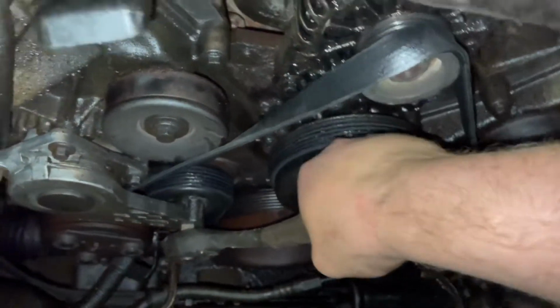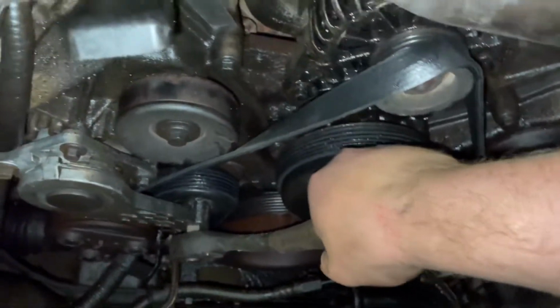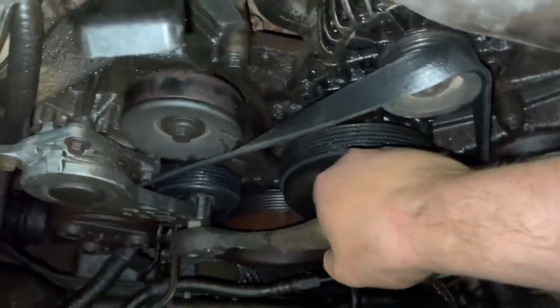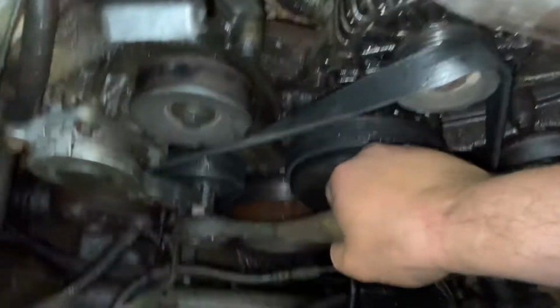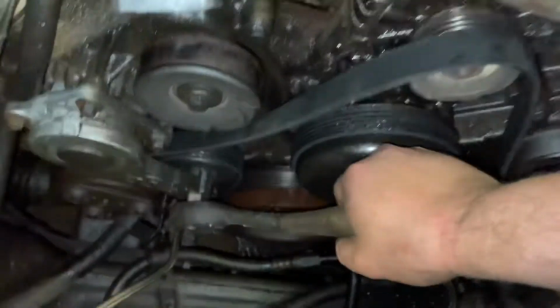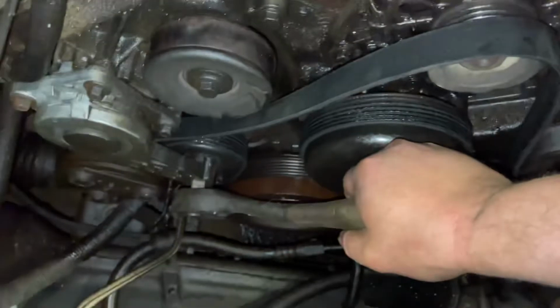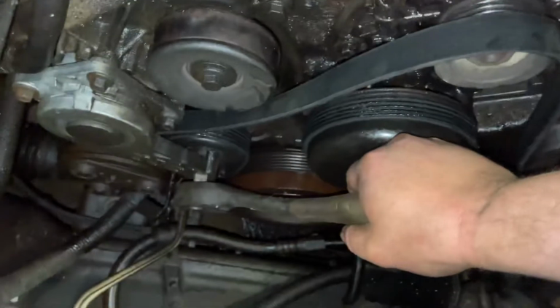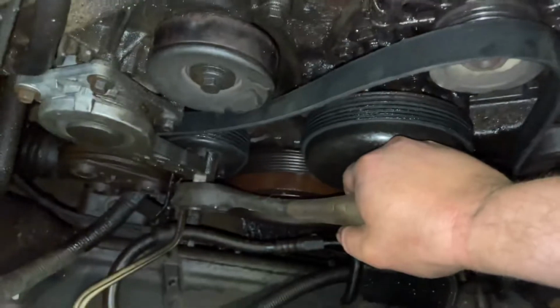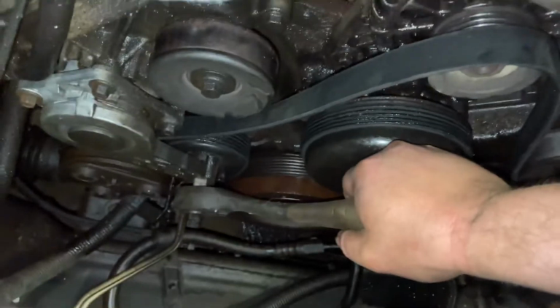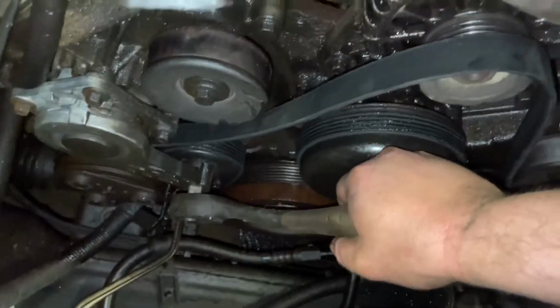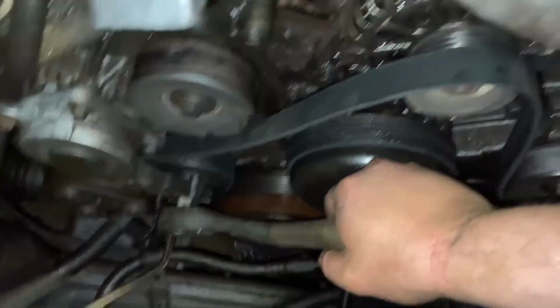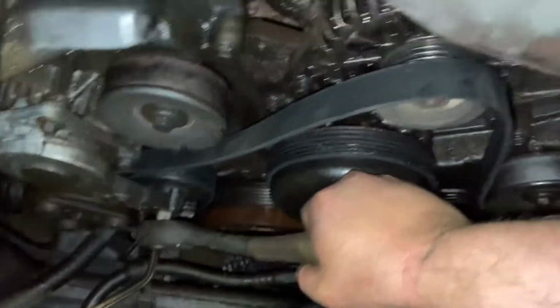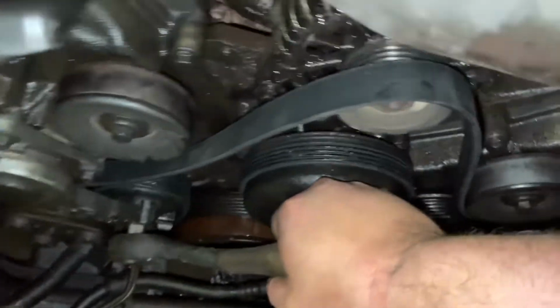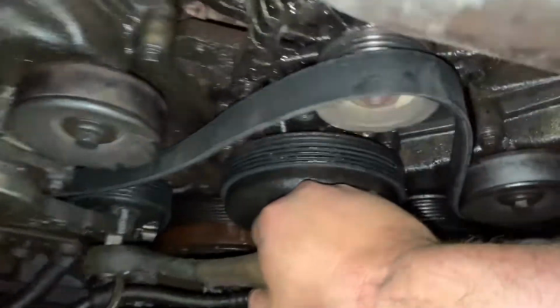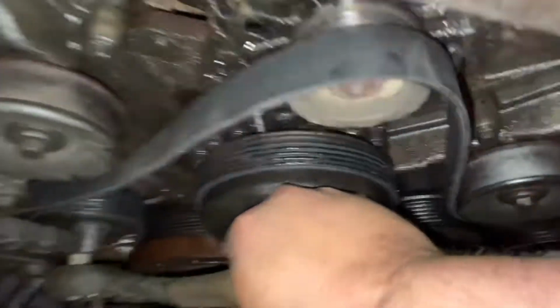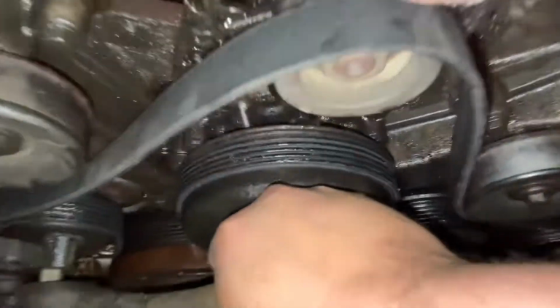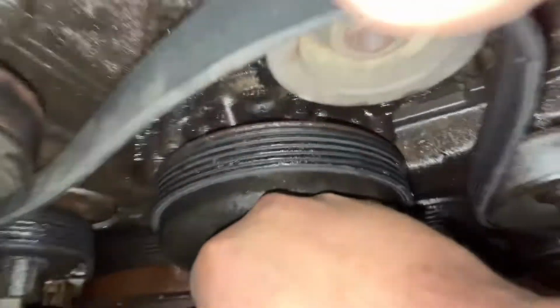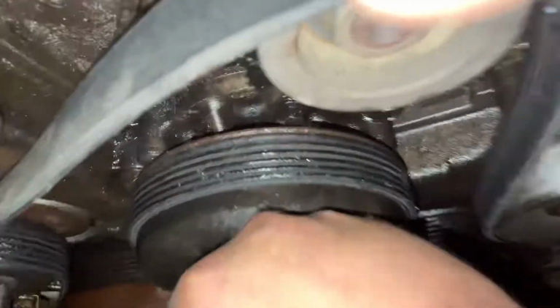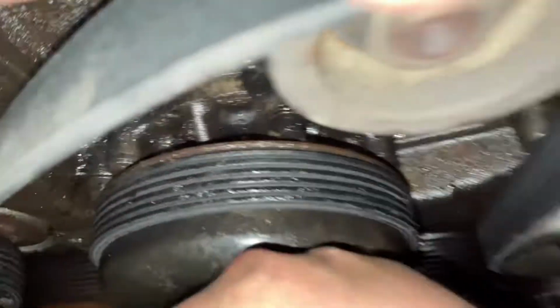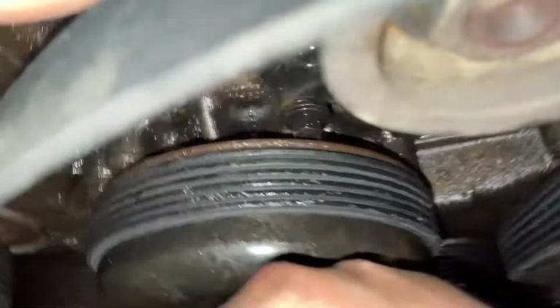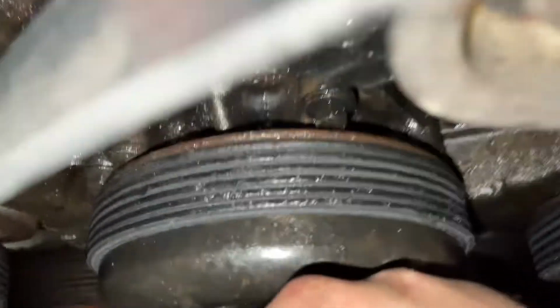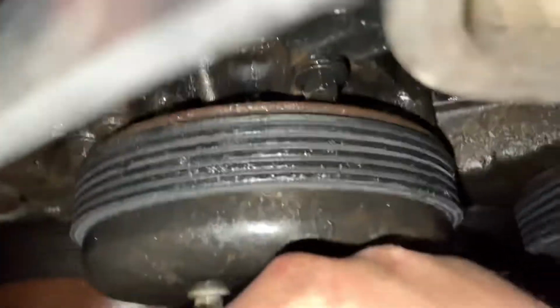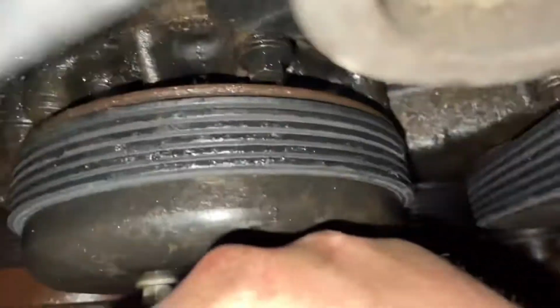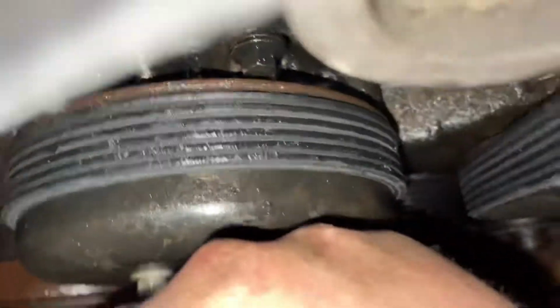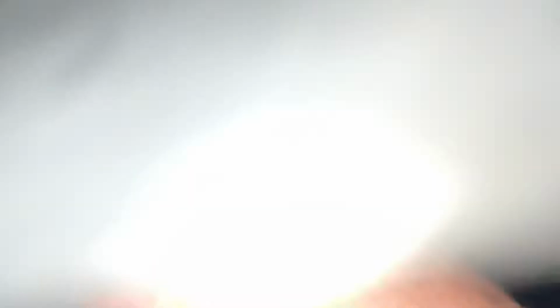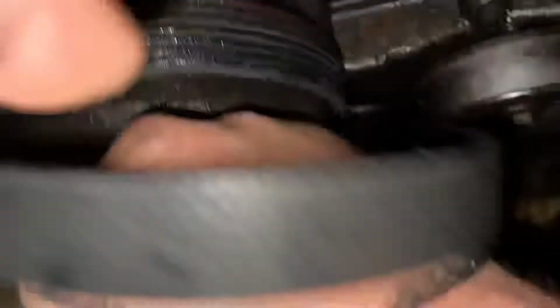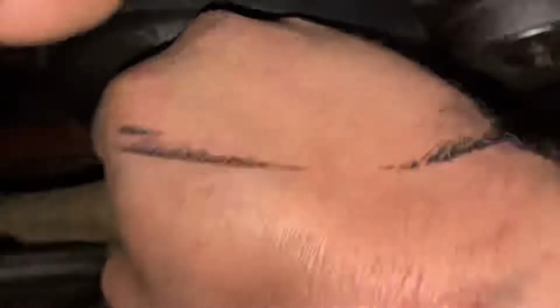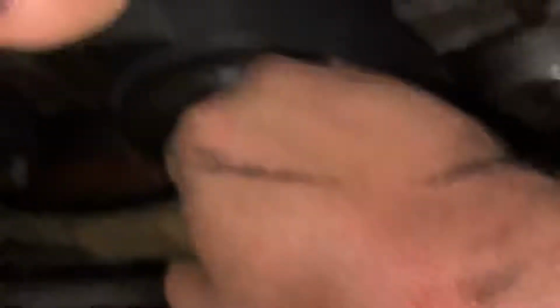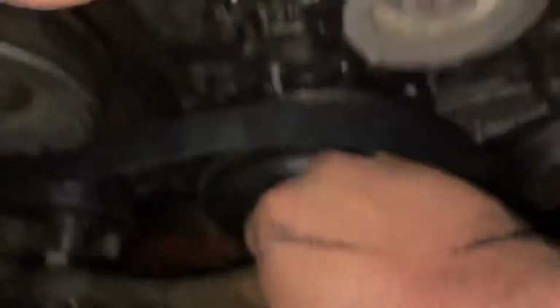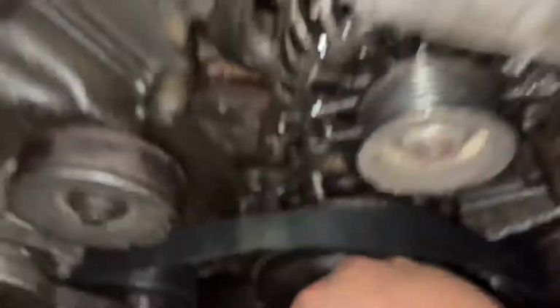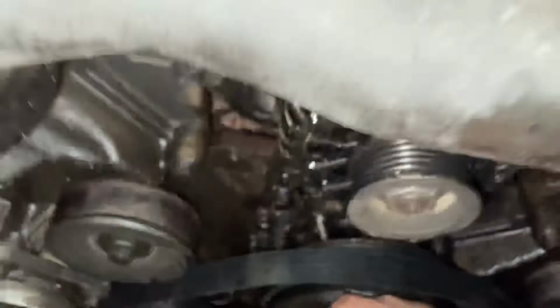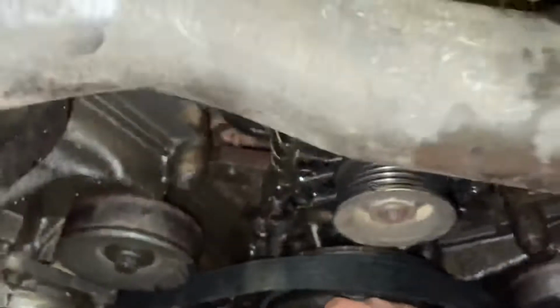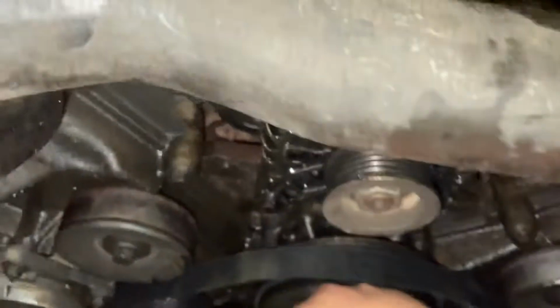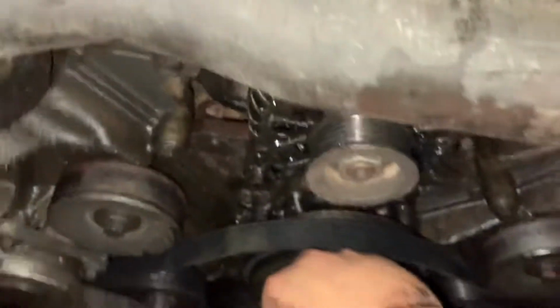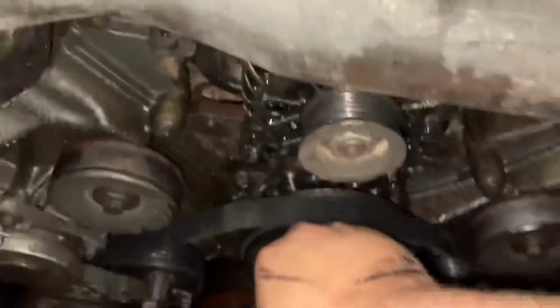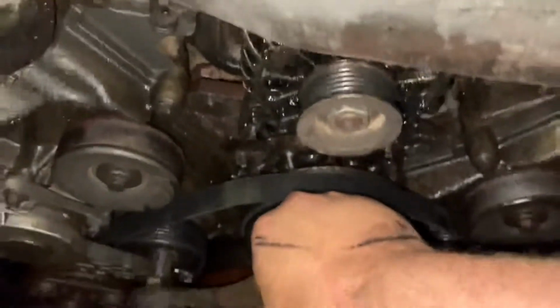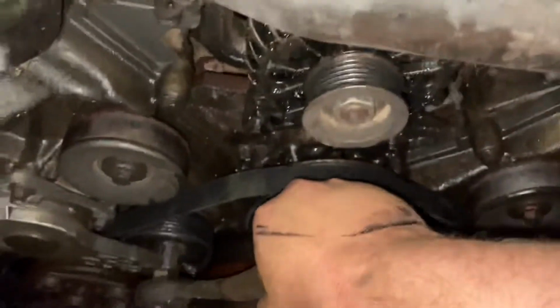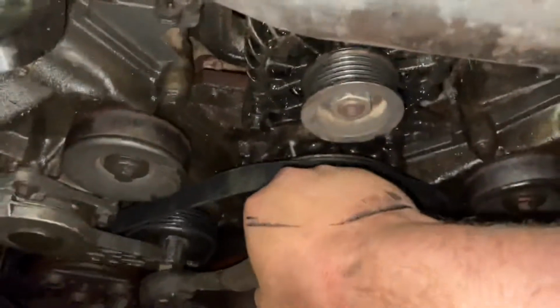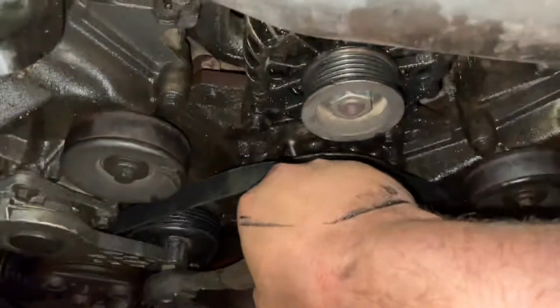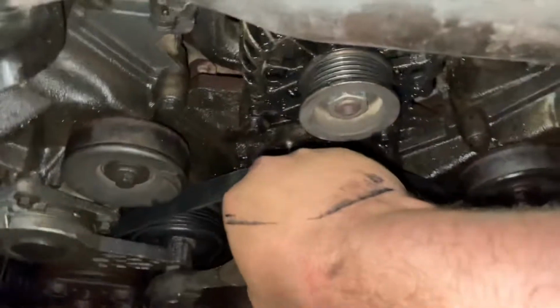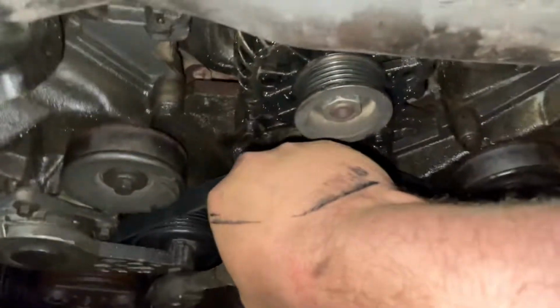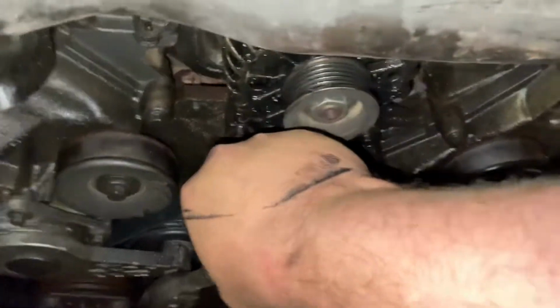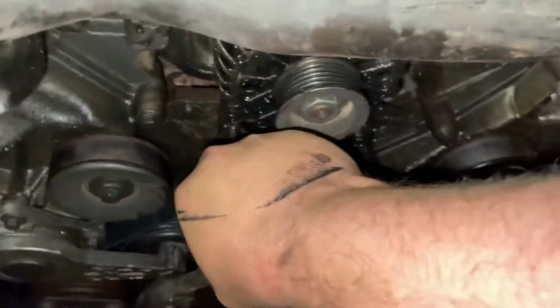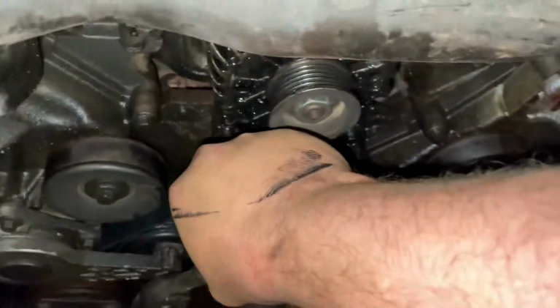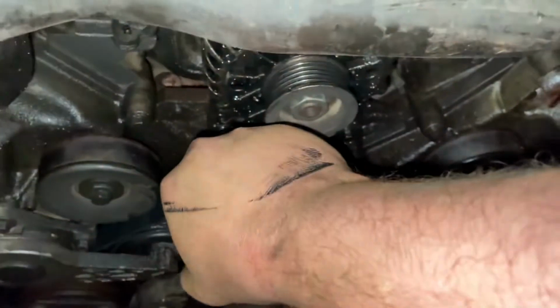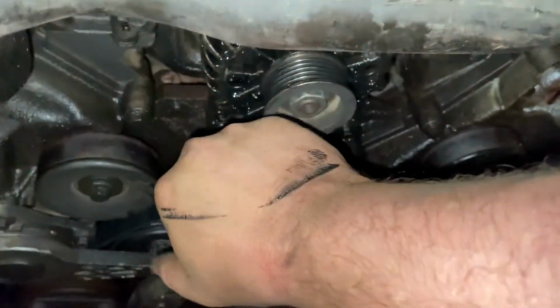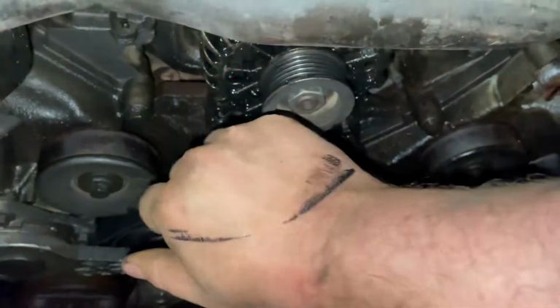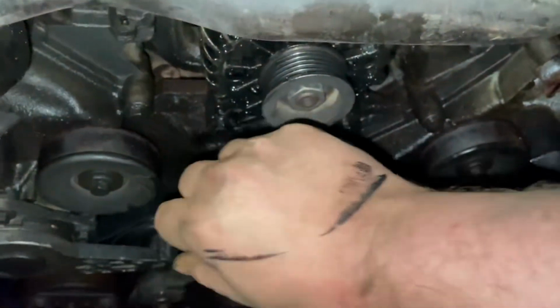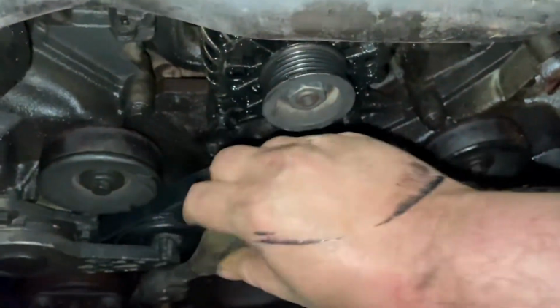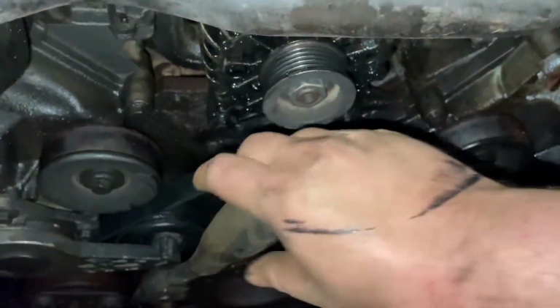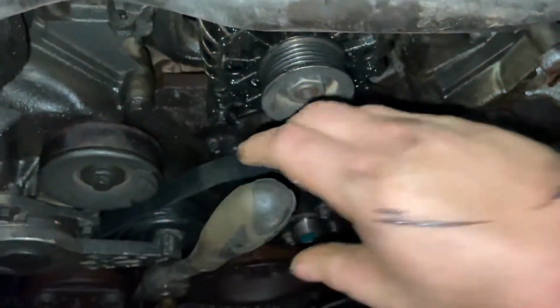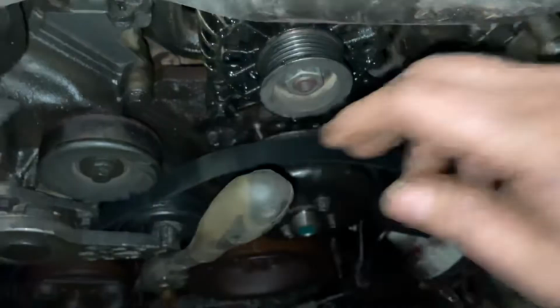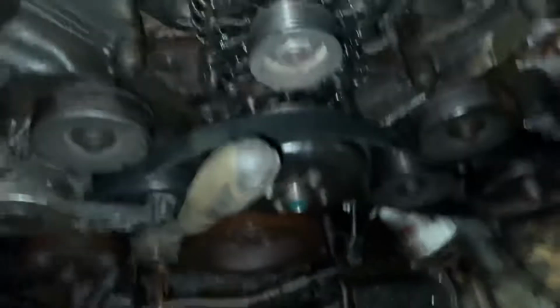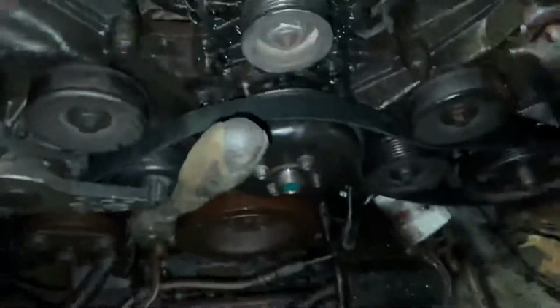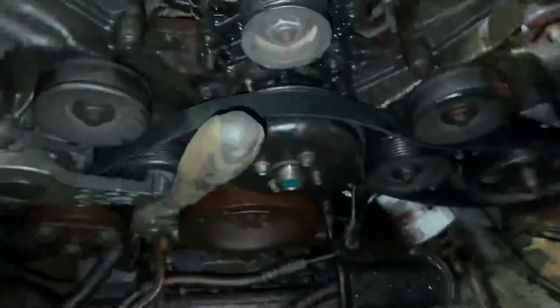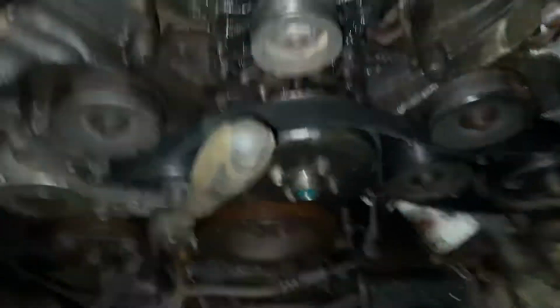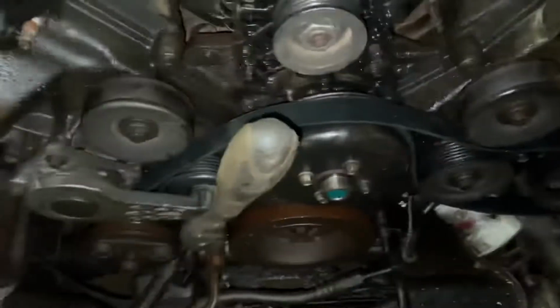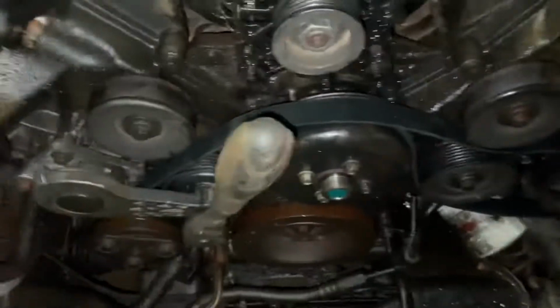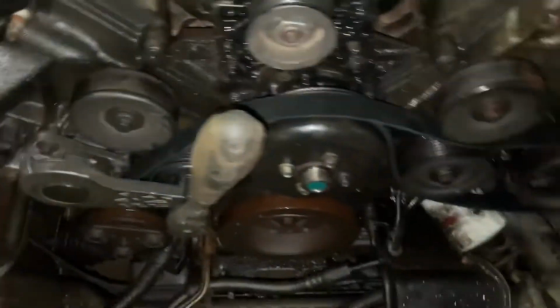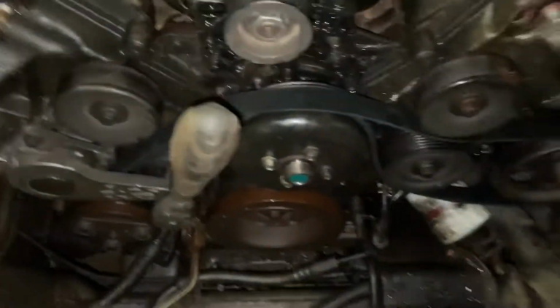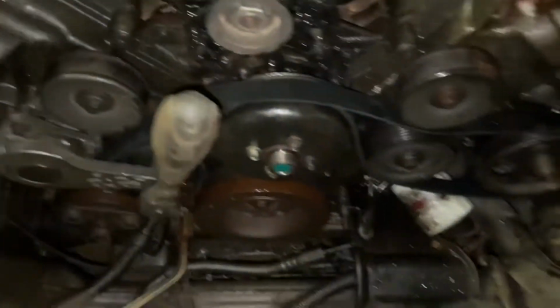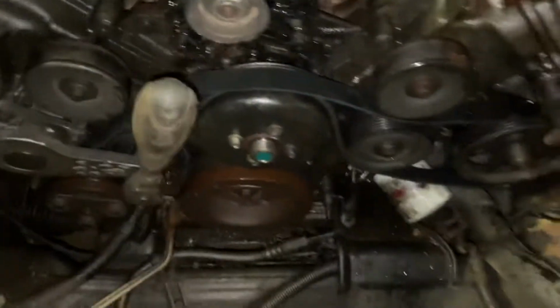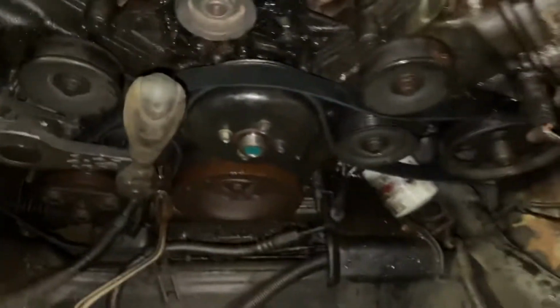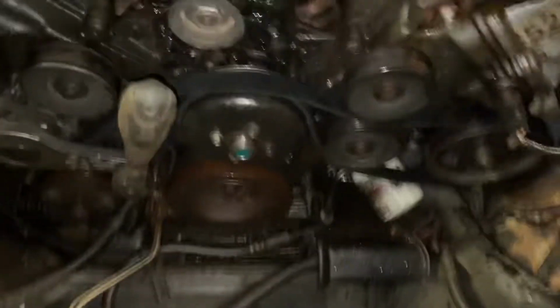Press down on this with your other hand and lift up on the belt — there we go. That's how you take your belt off and change it.